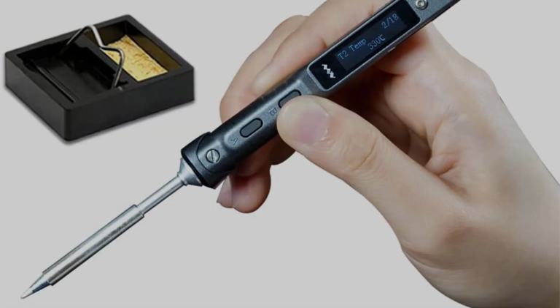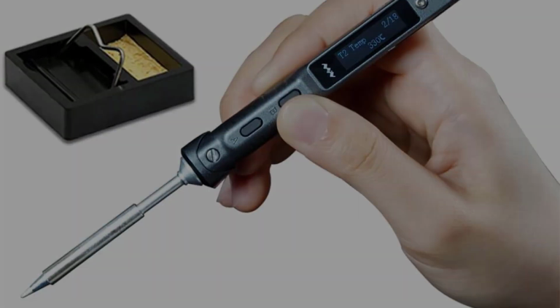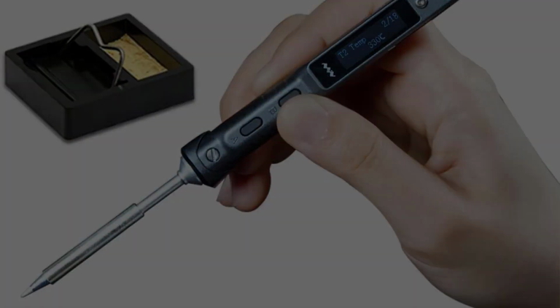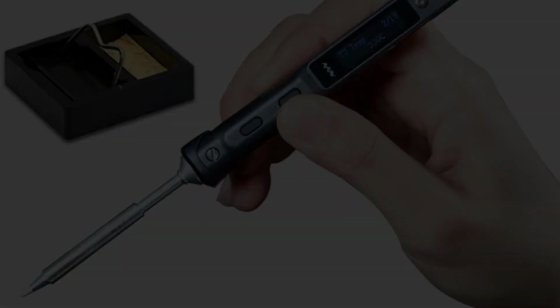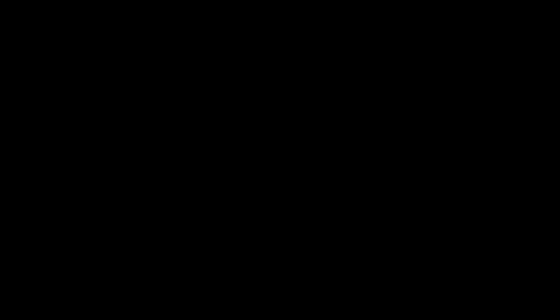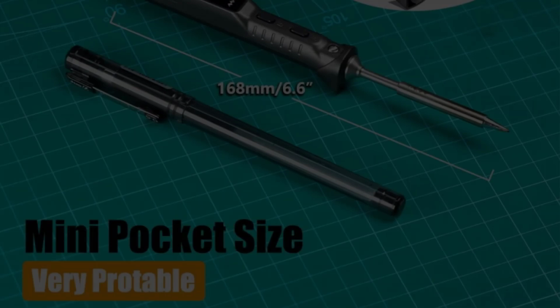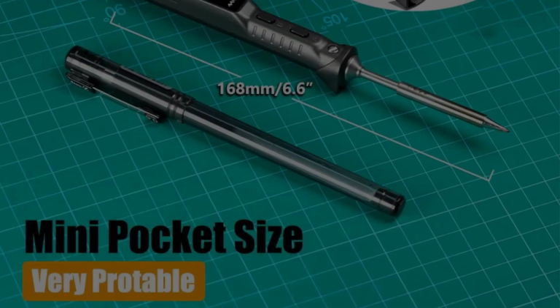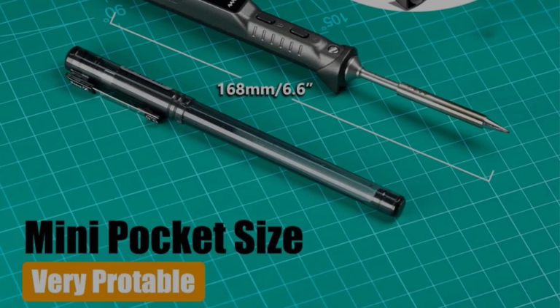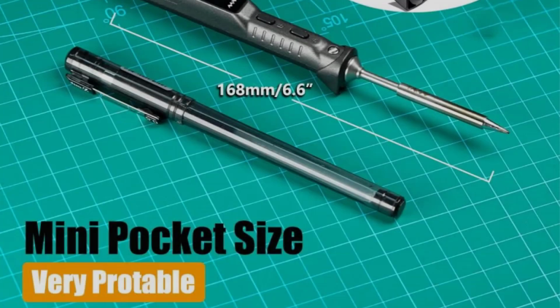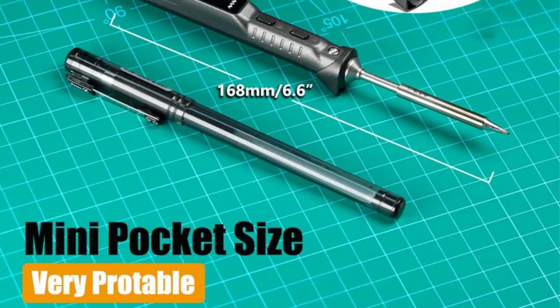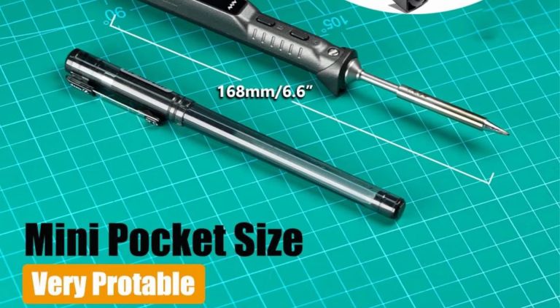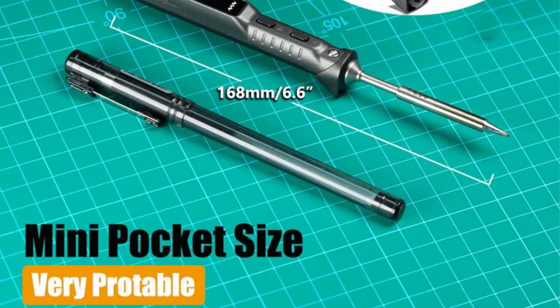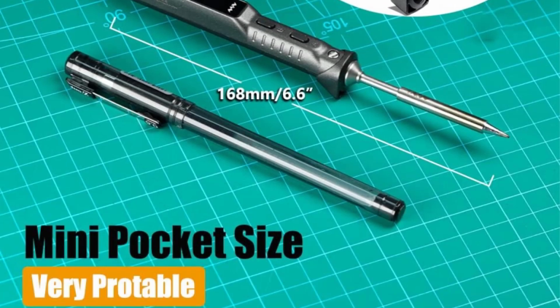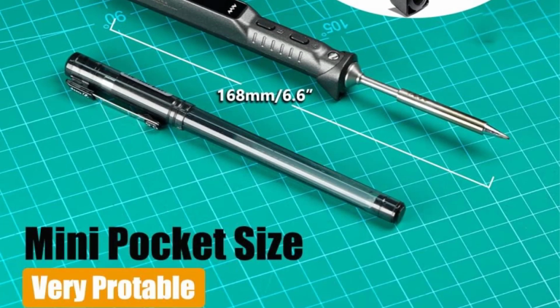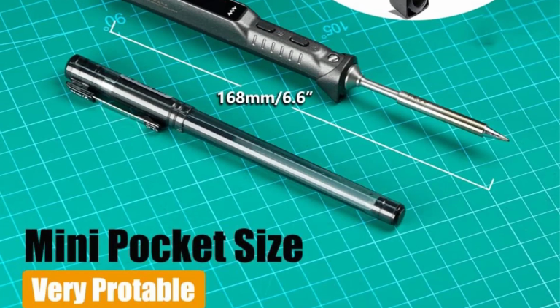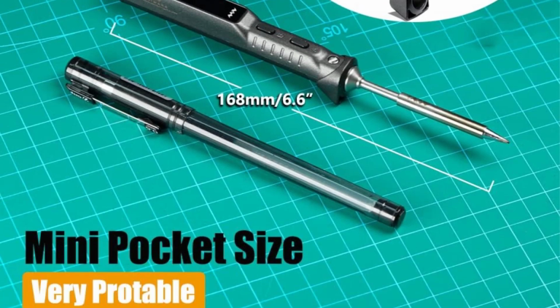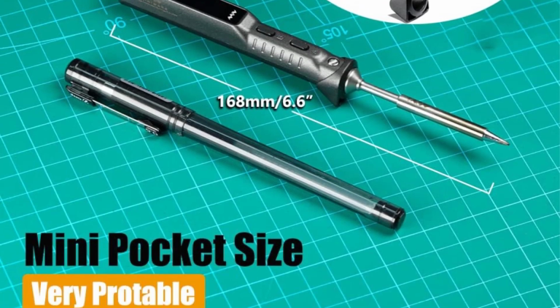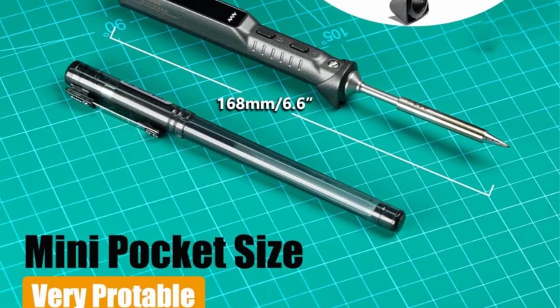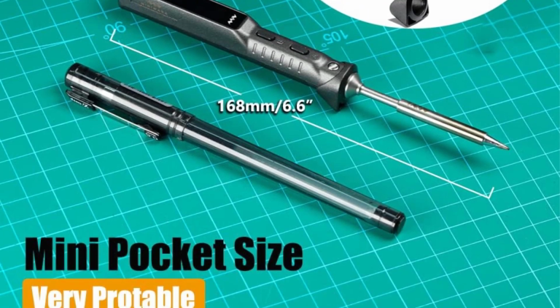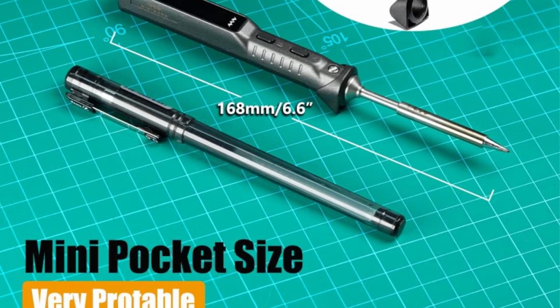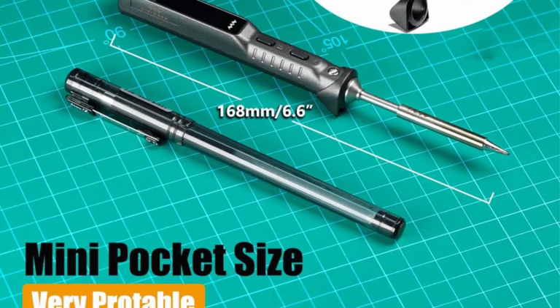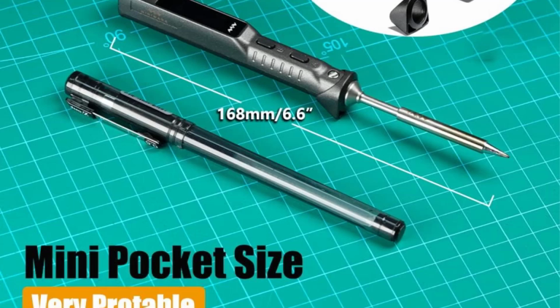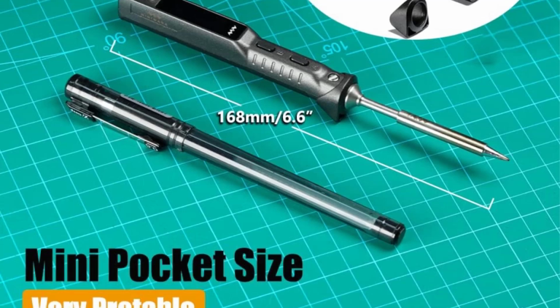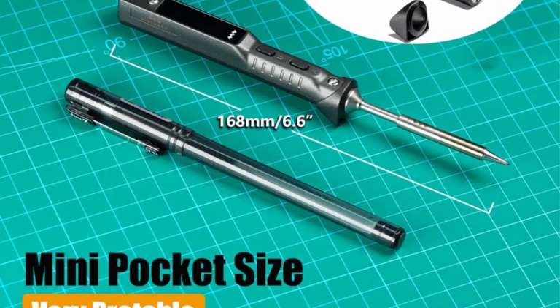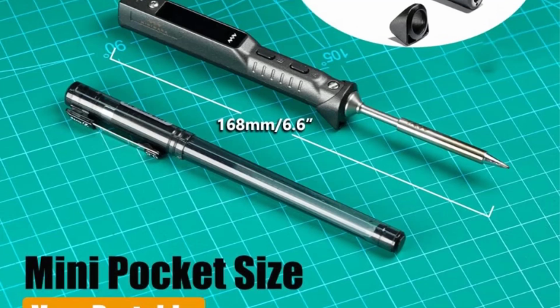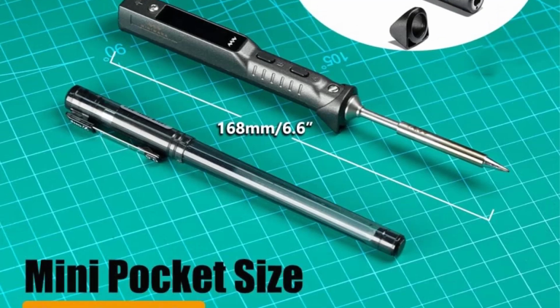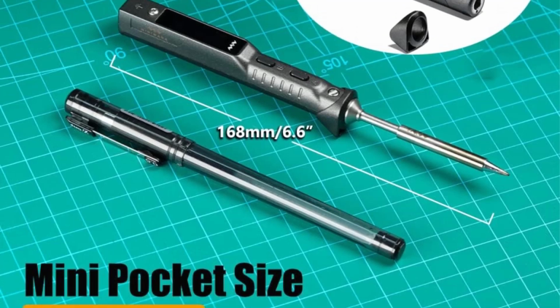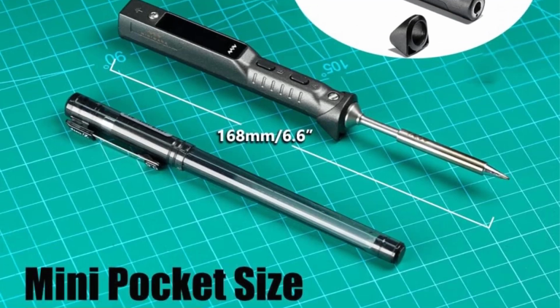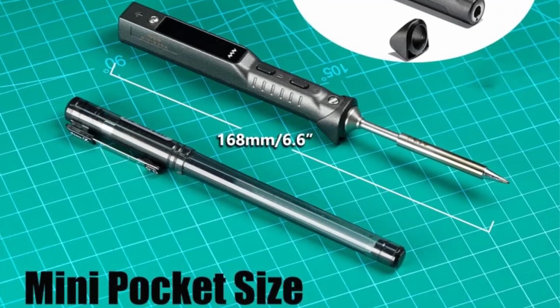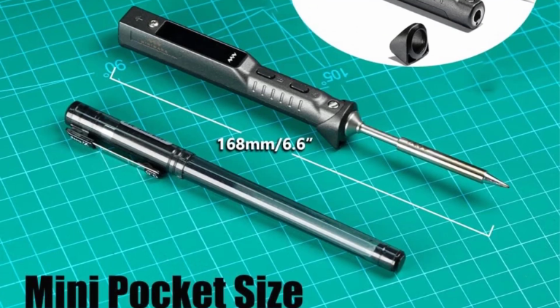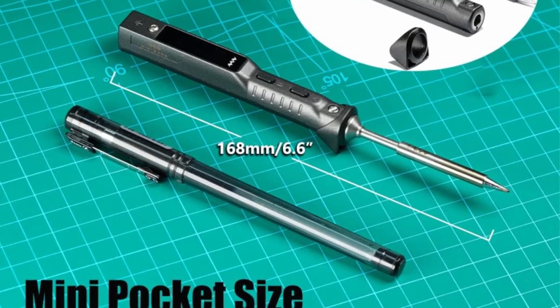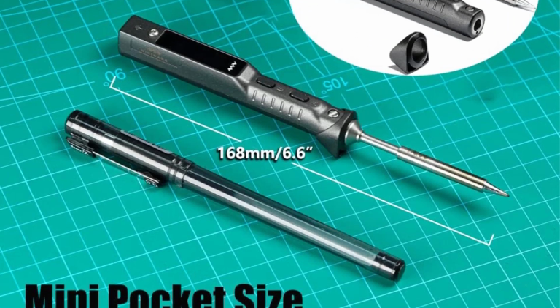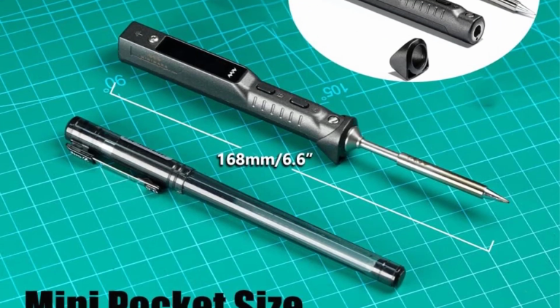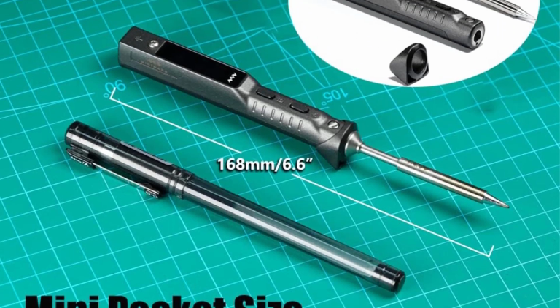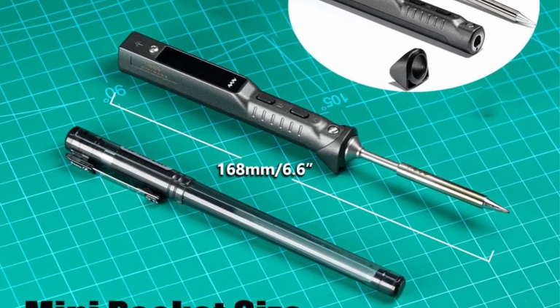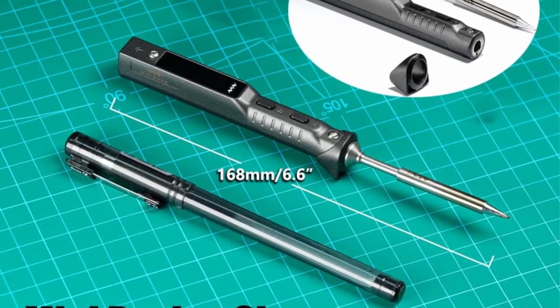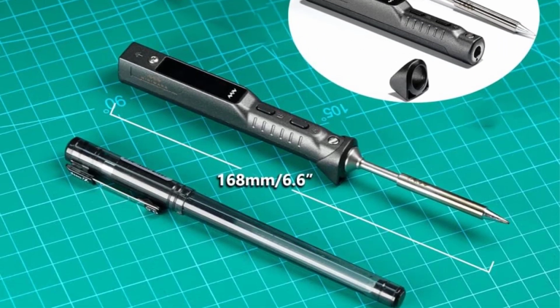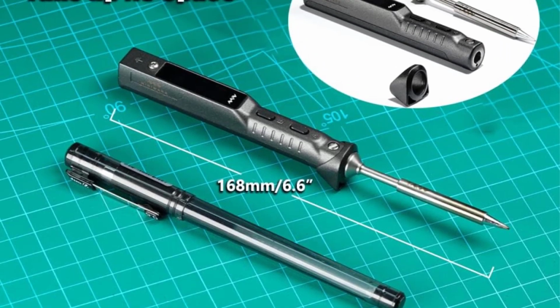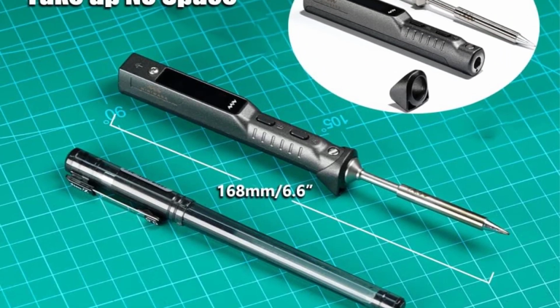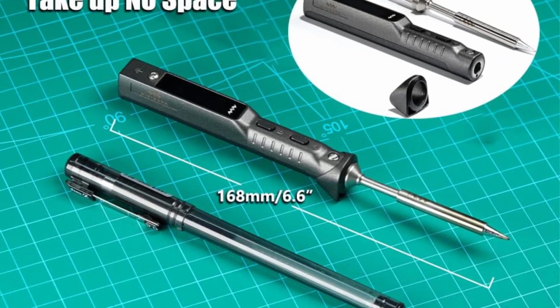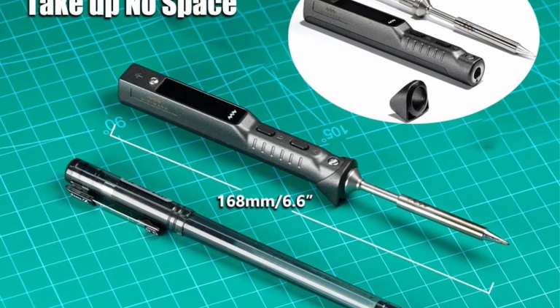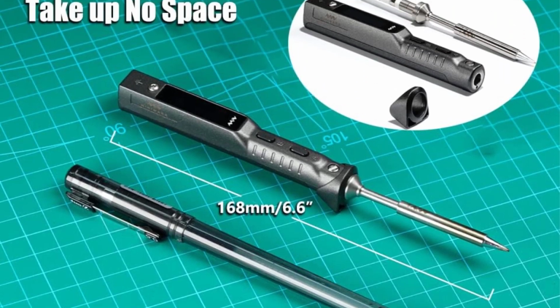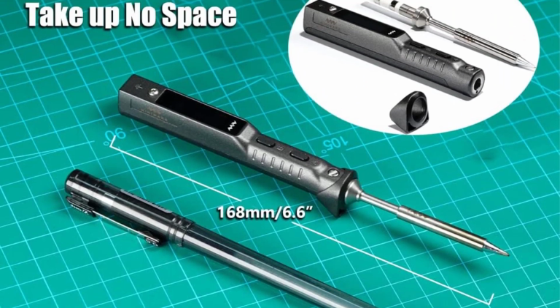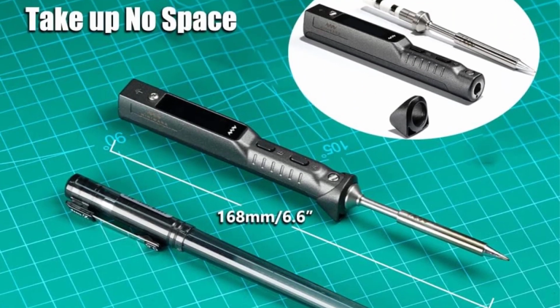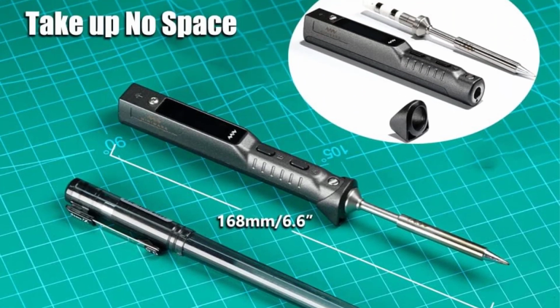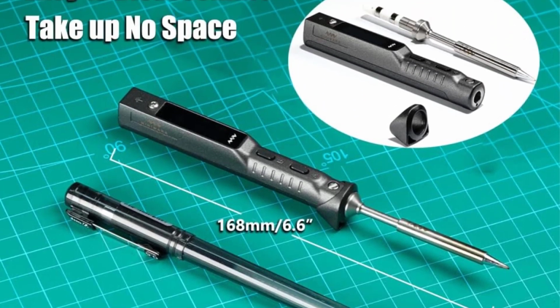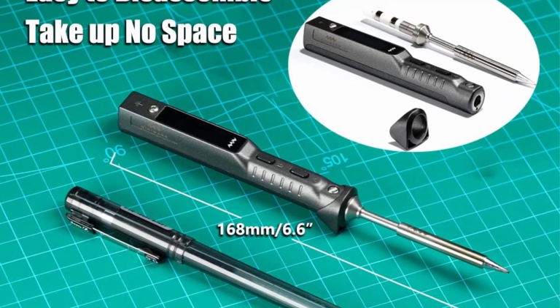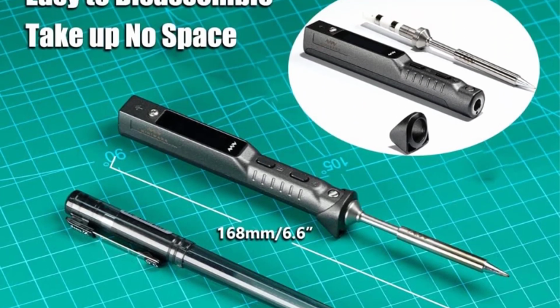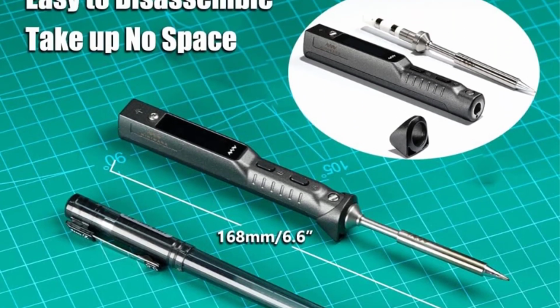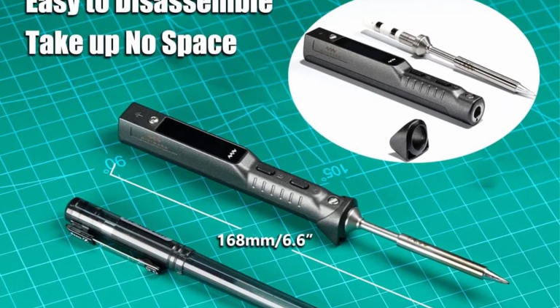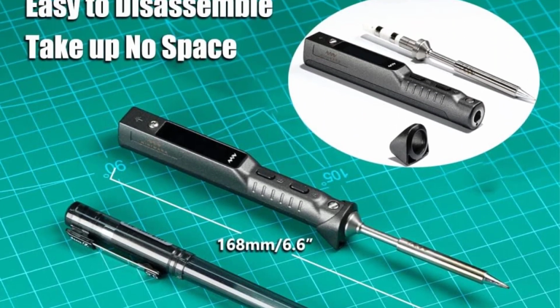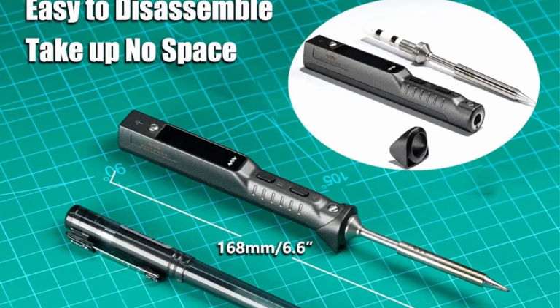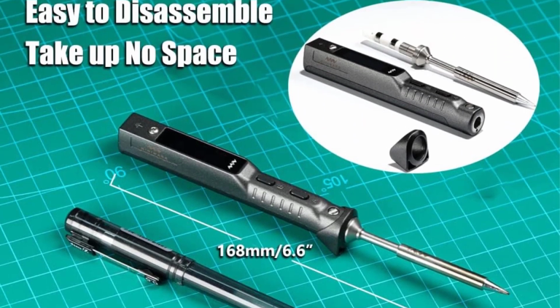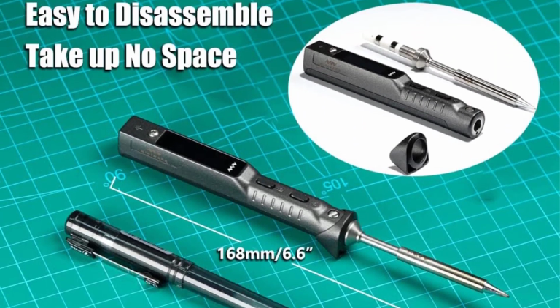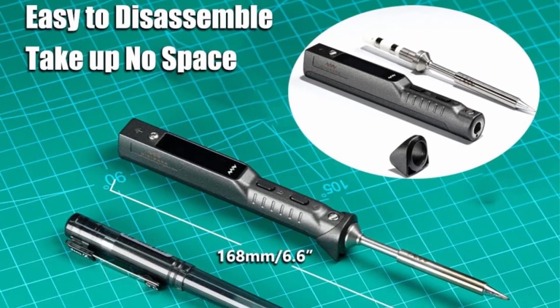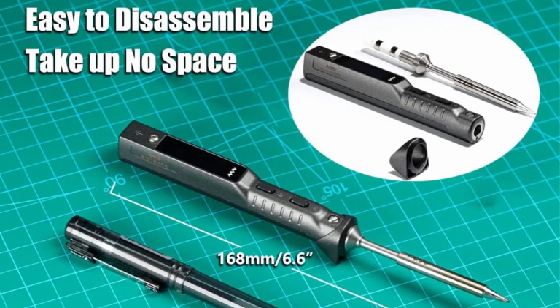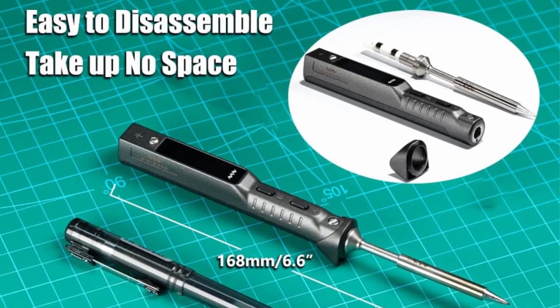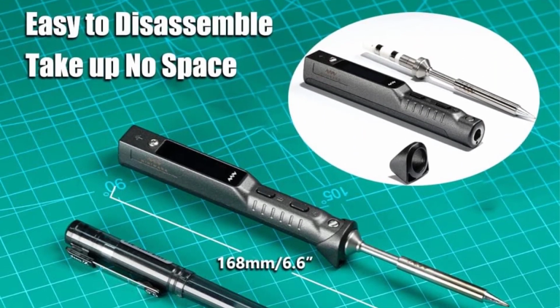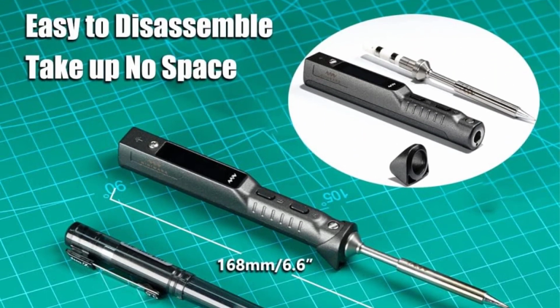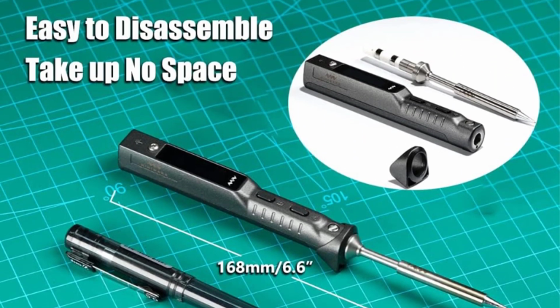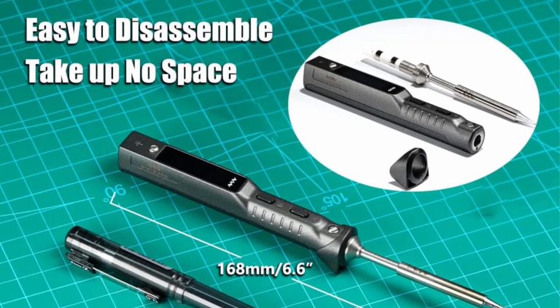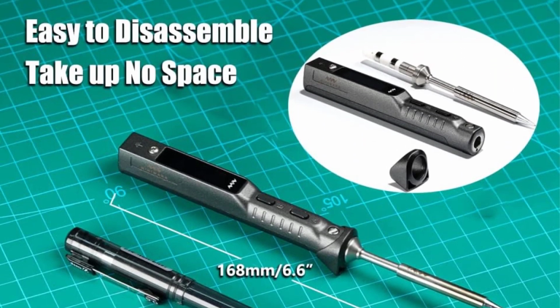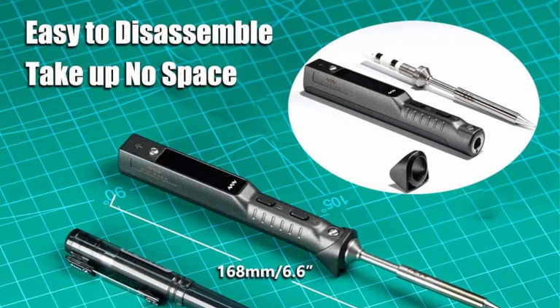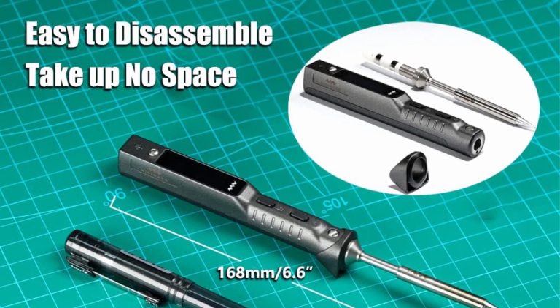It's easy to disassemble and very portable for home use or field use, especially for repairing FPV multi-rotor.